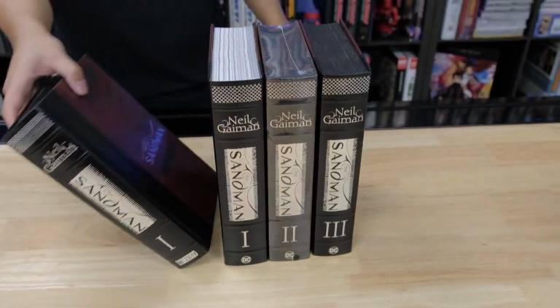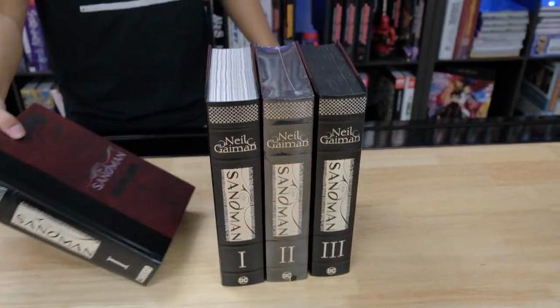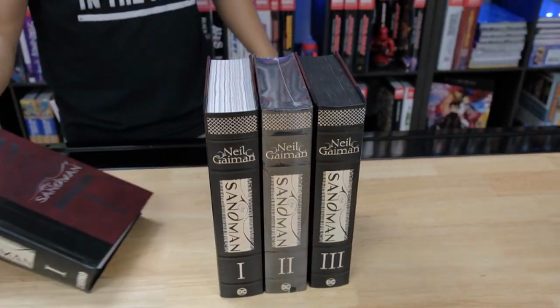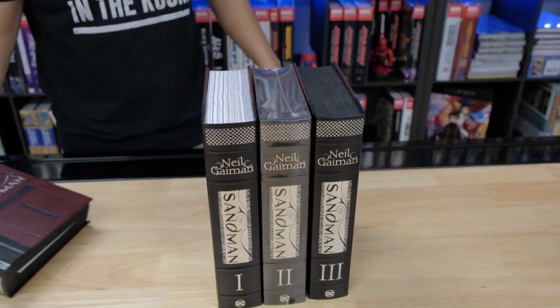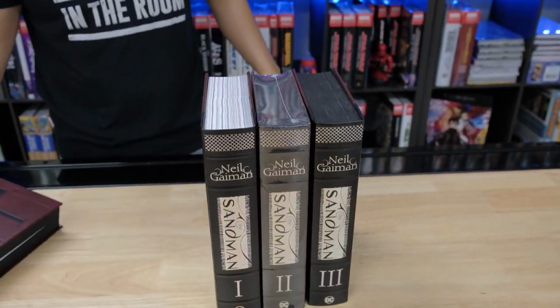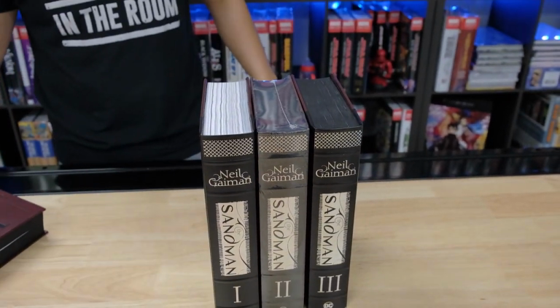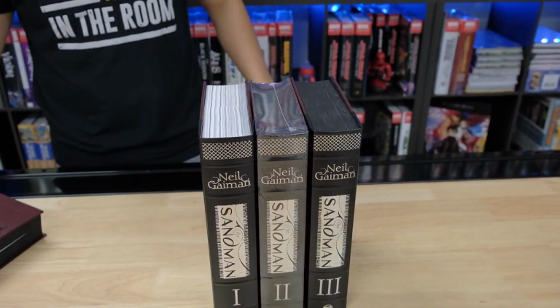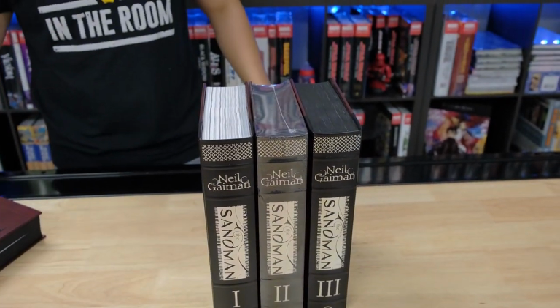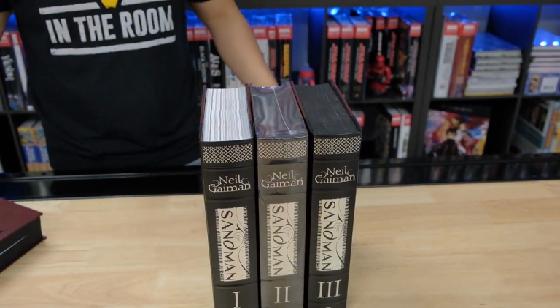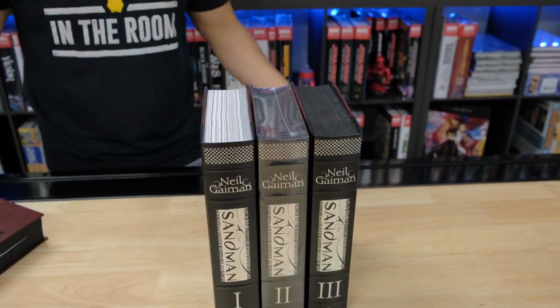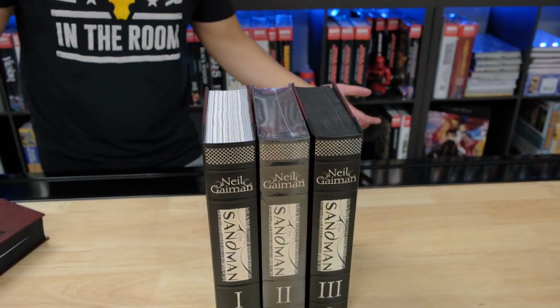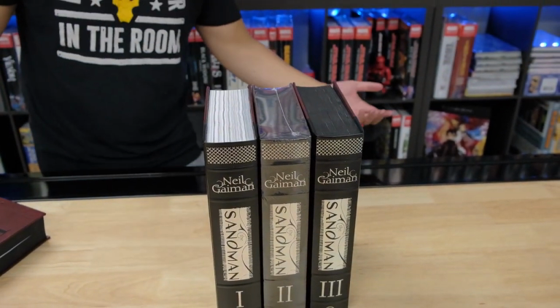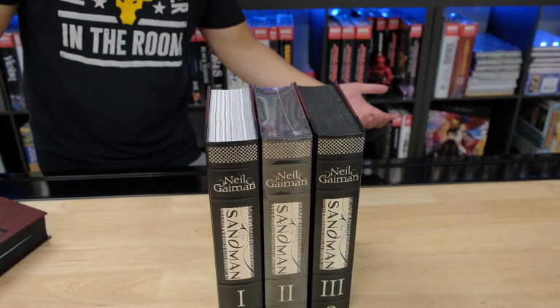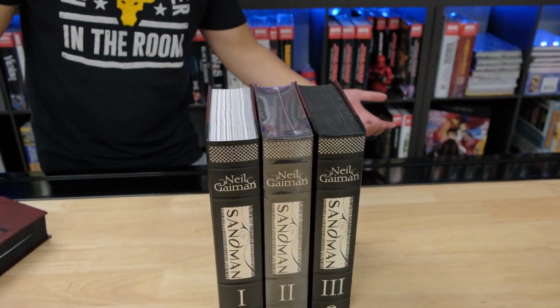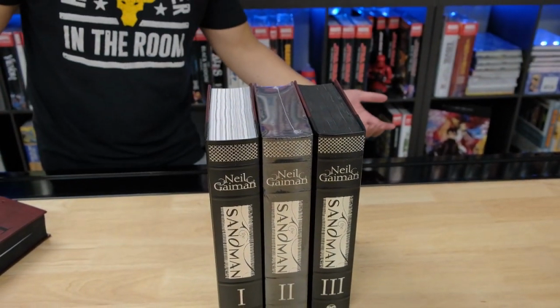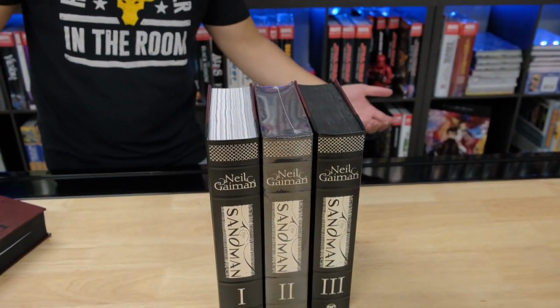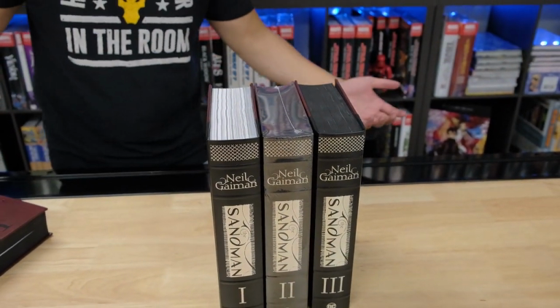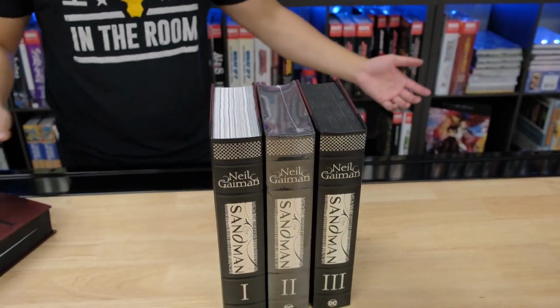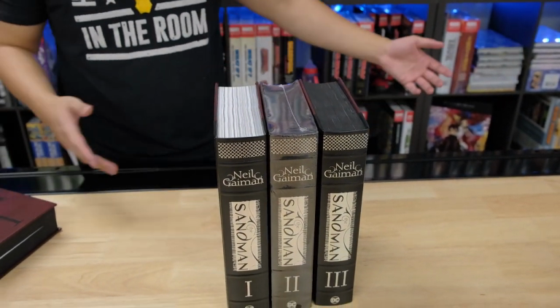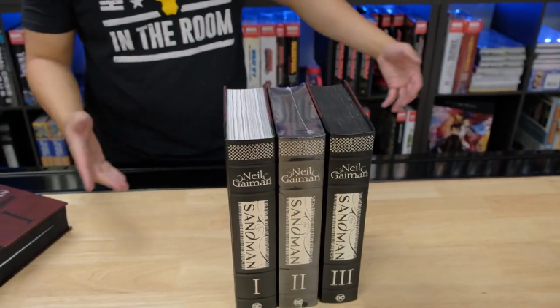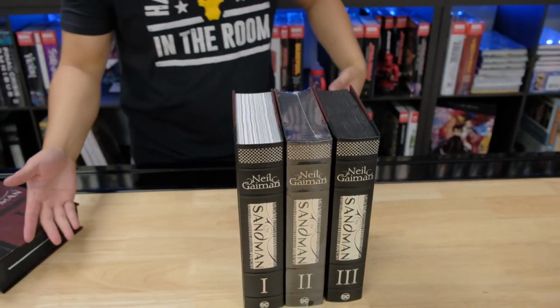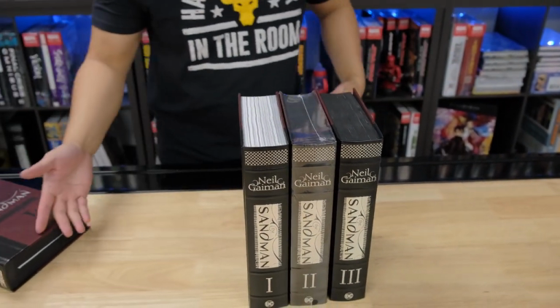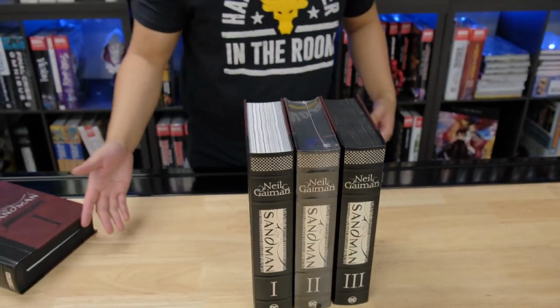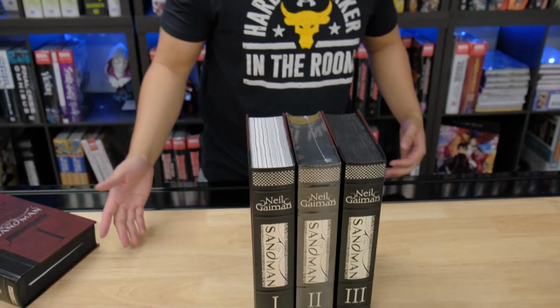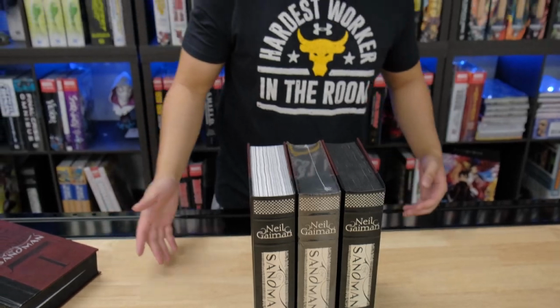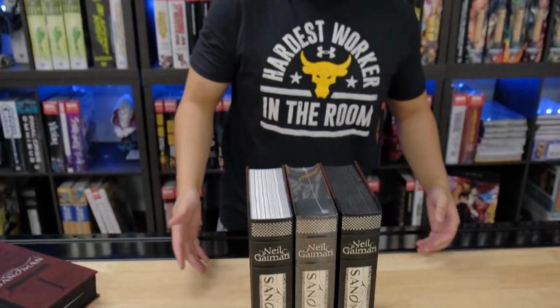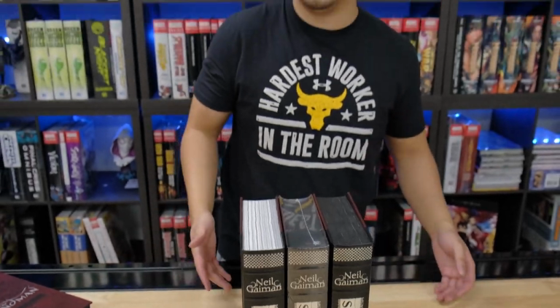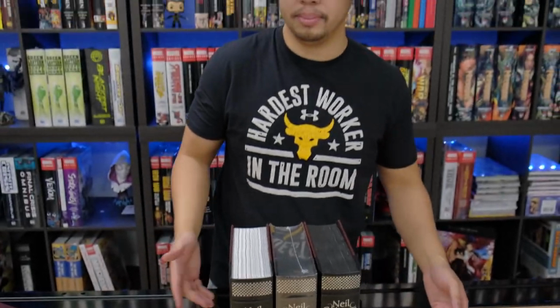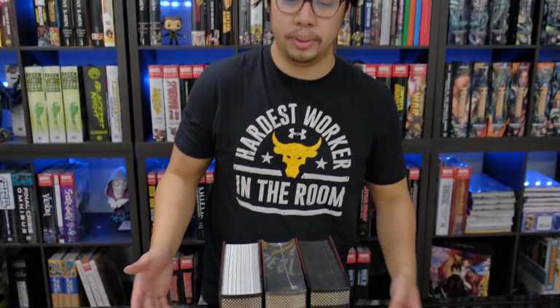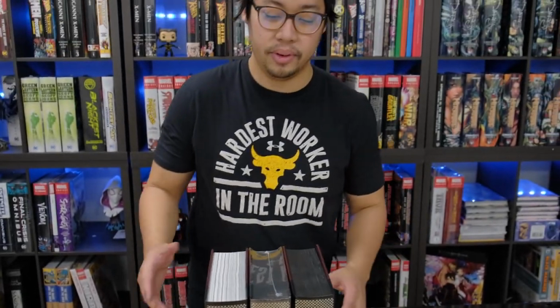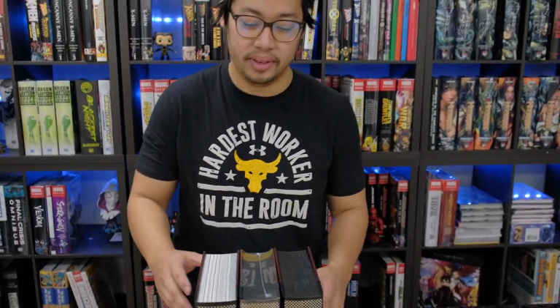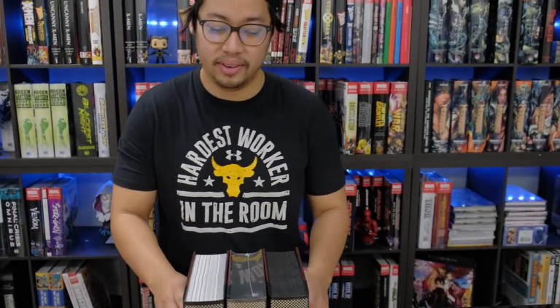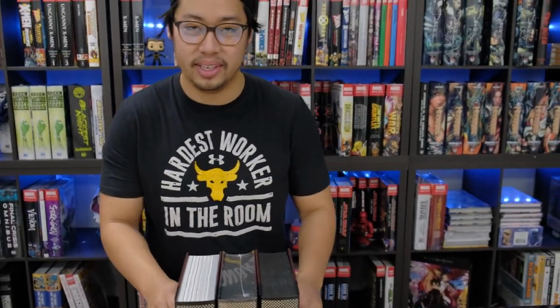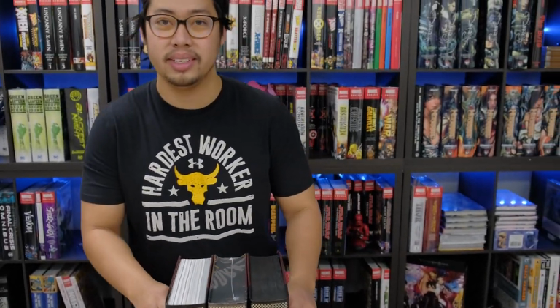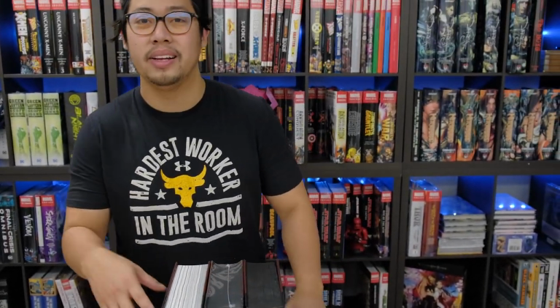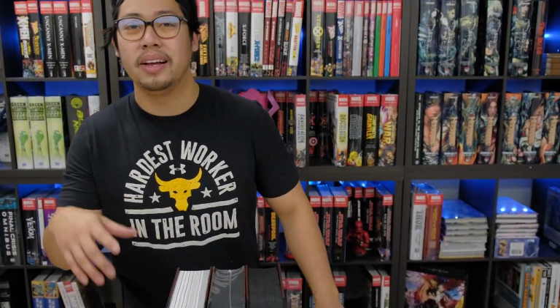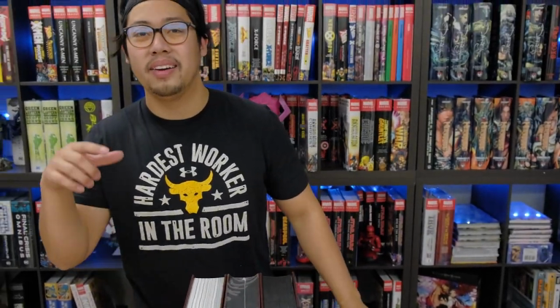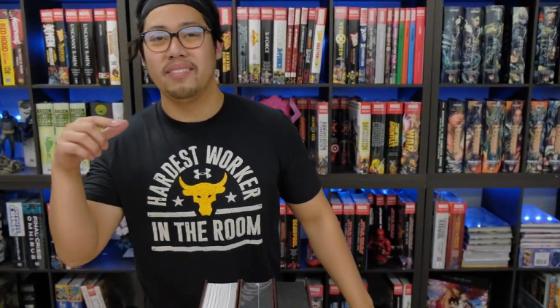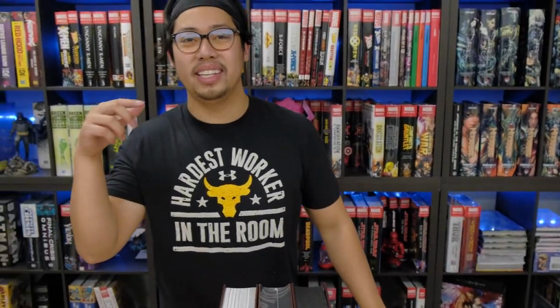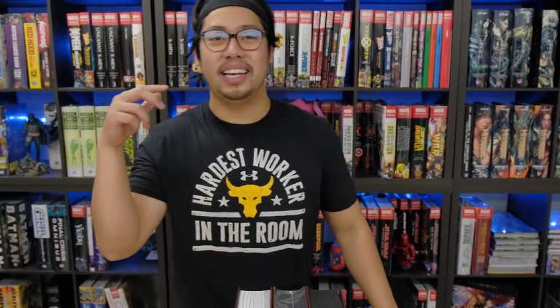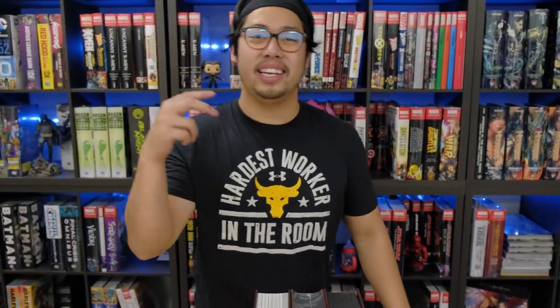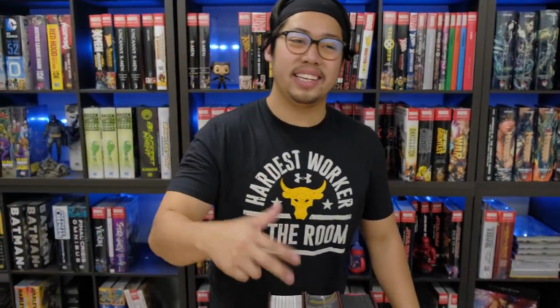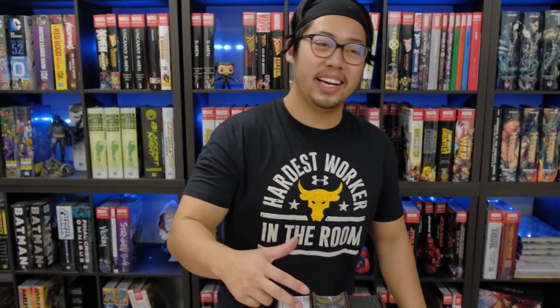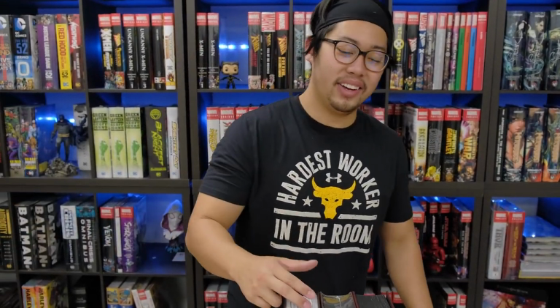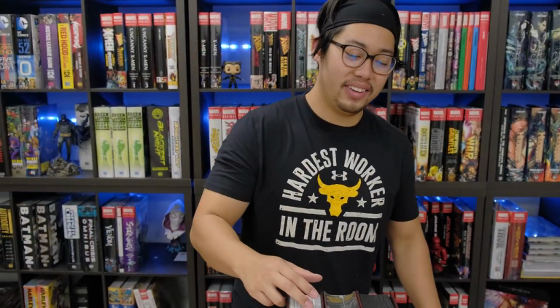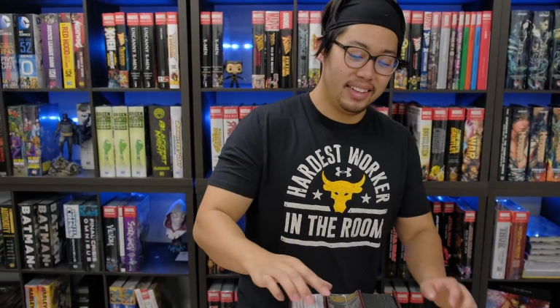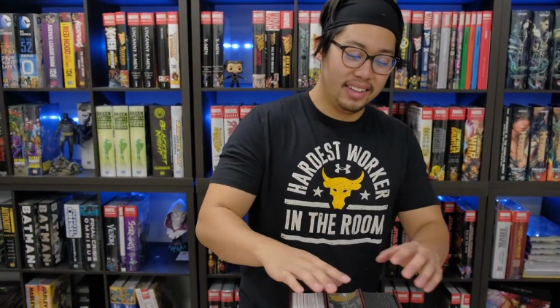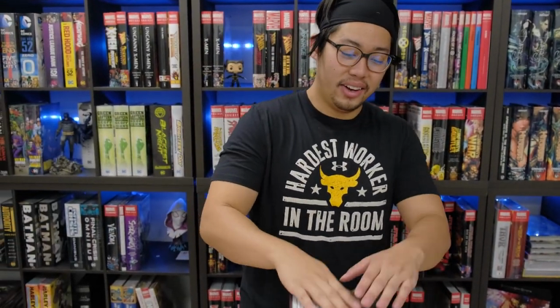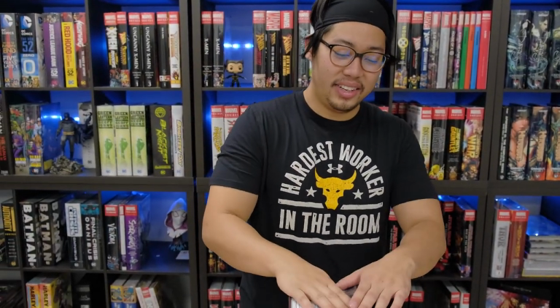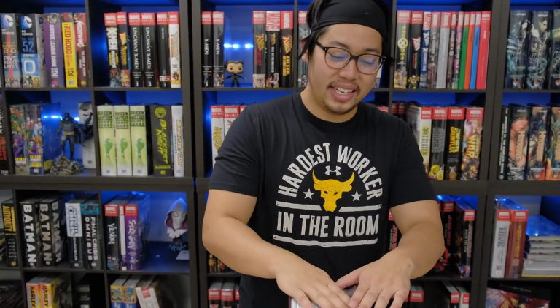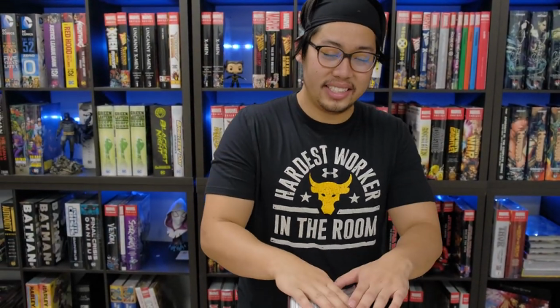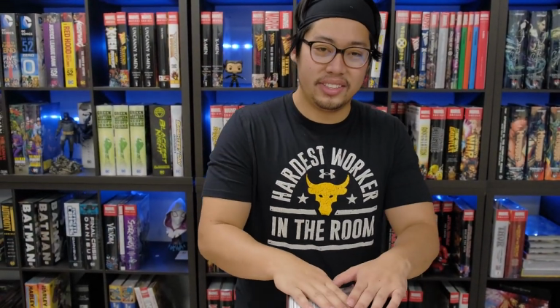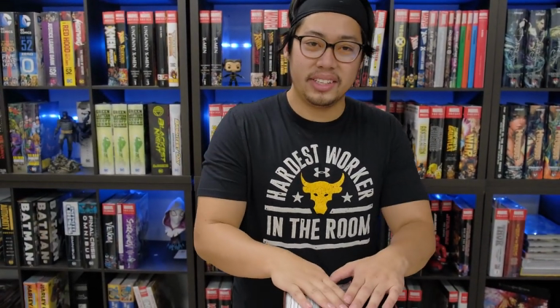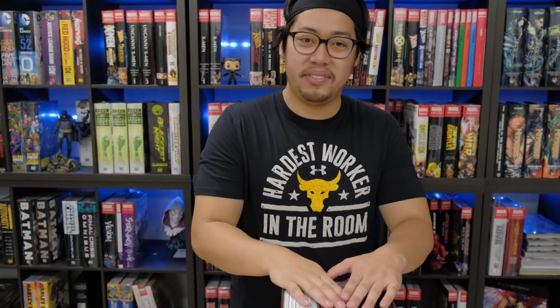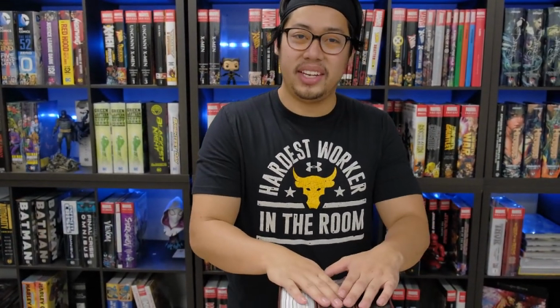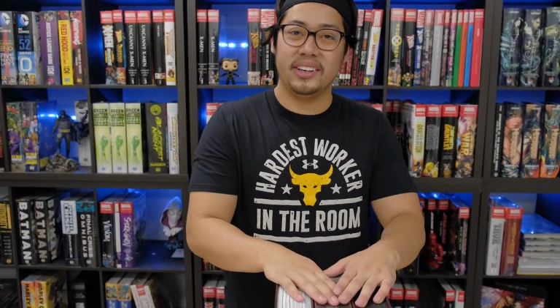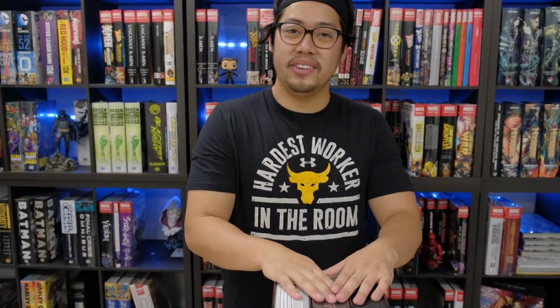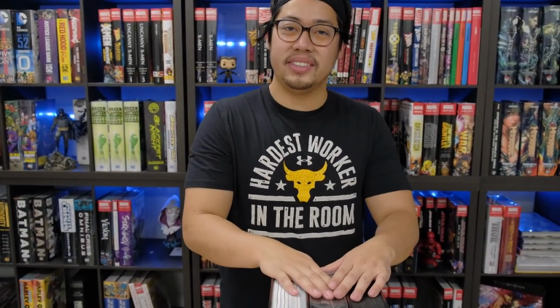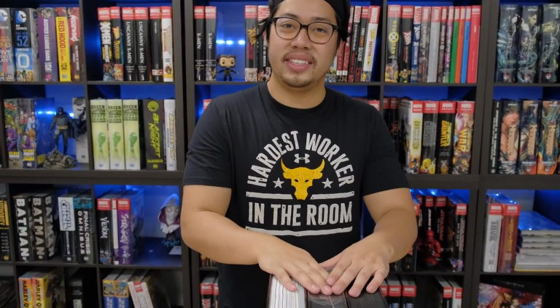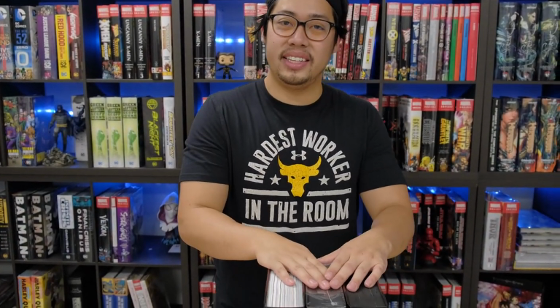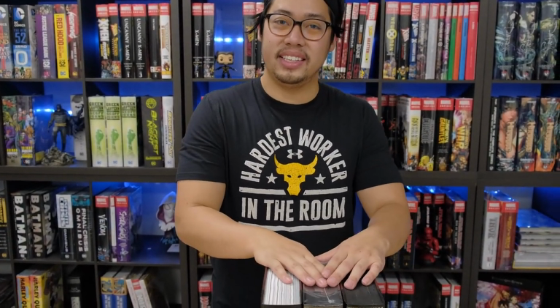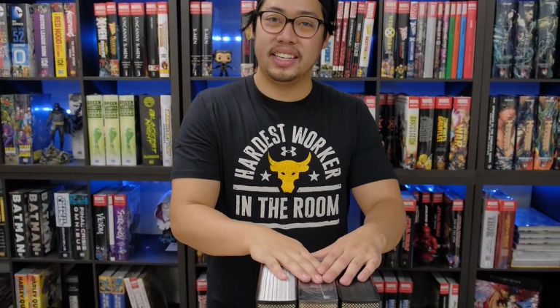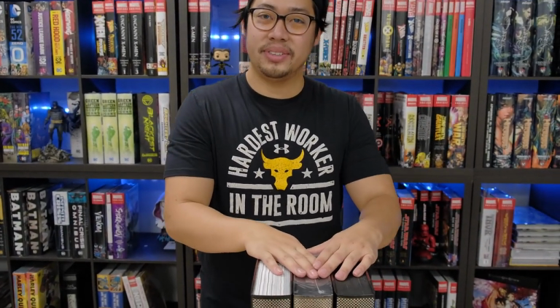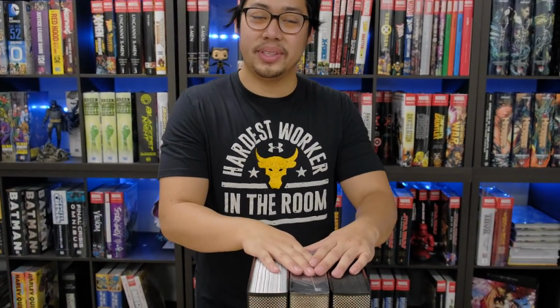The only thing is Volume 1 is gonna have white pages, so hopefully you guys are okay with that. If not, we can't really do anything about it — don't blame the messenger. Hope you guys enjoy this video, we'll see you in the next one.